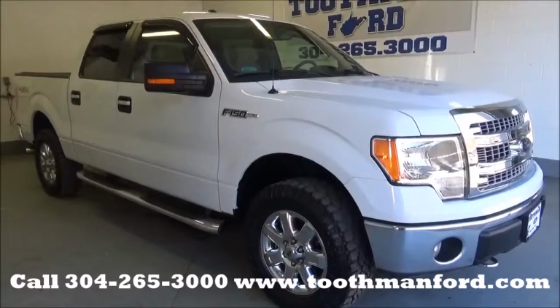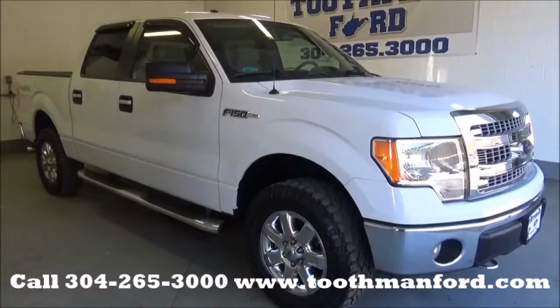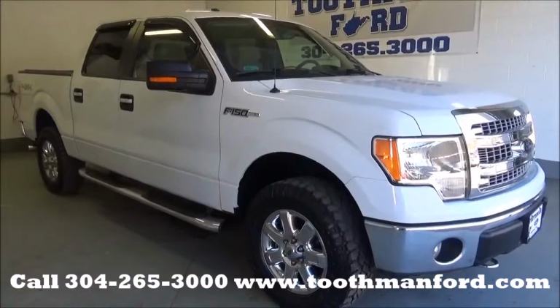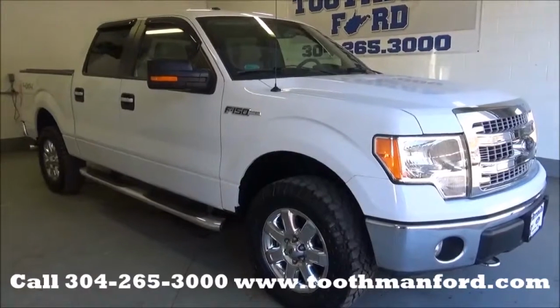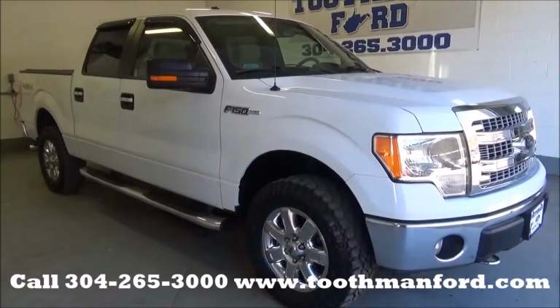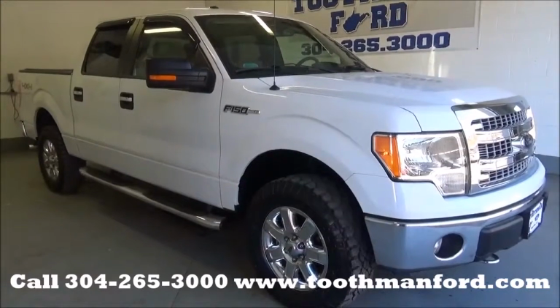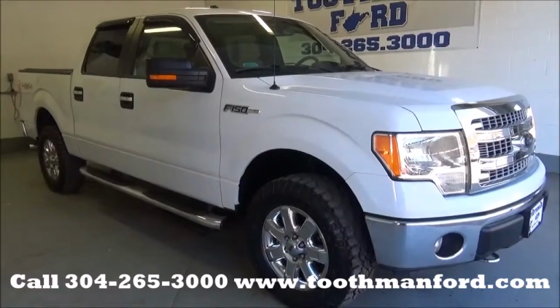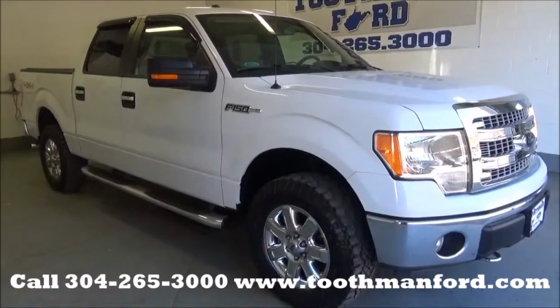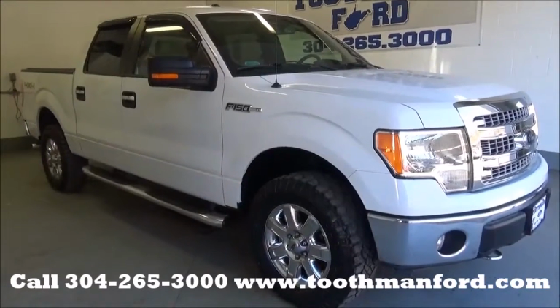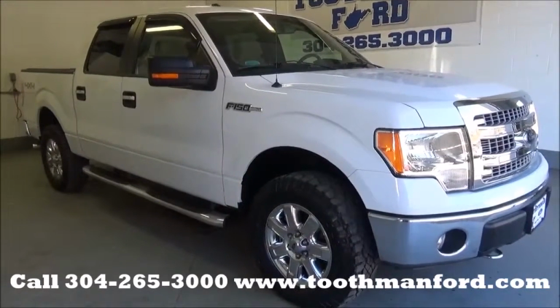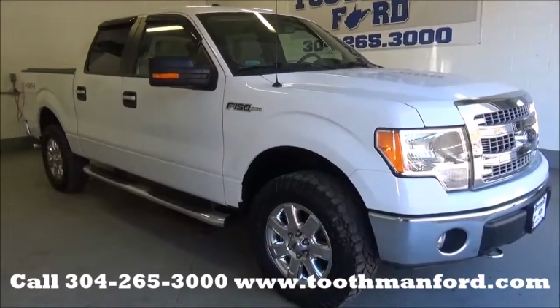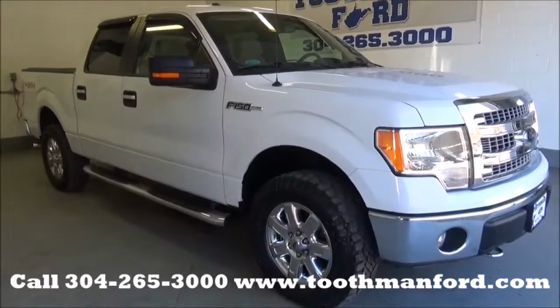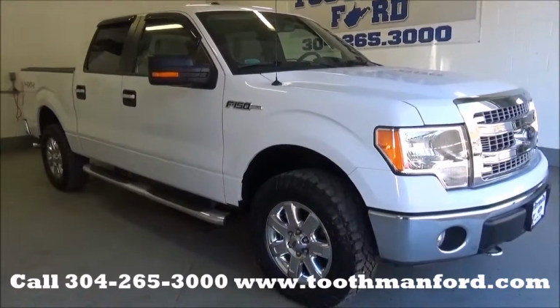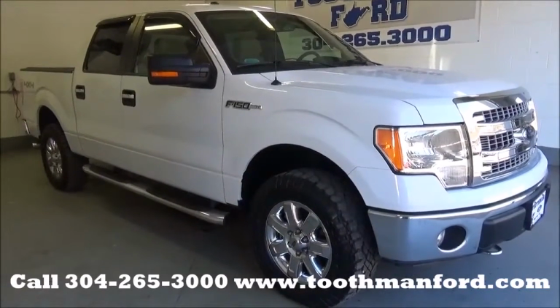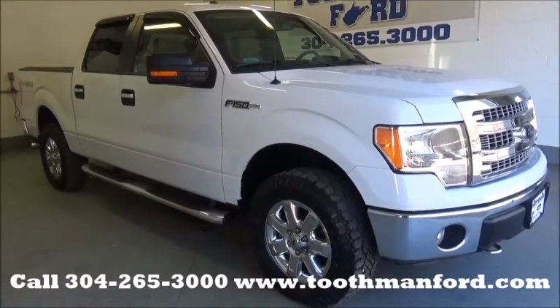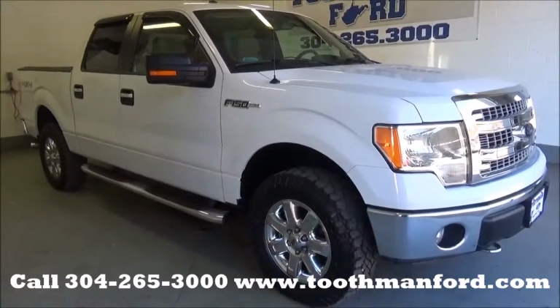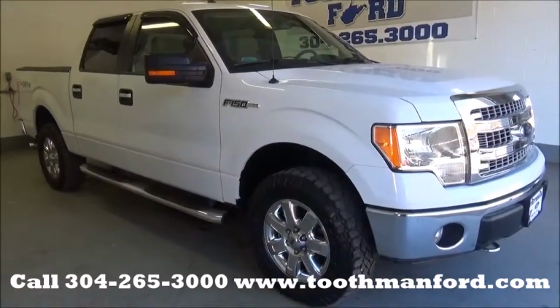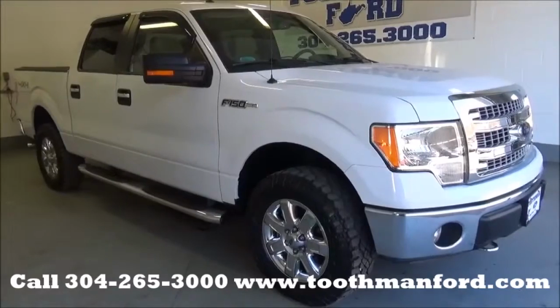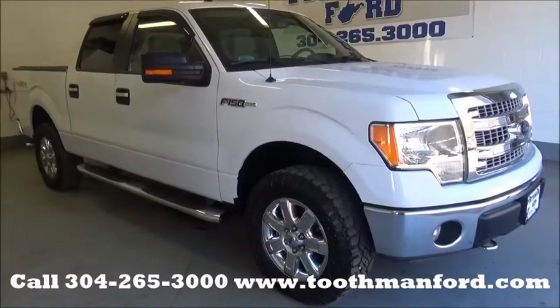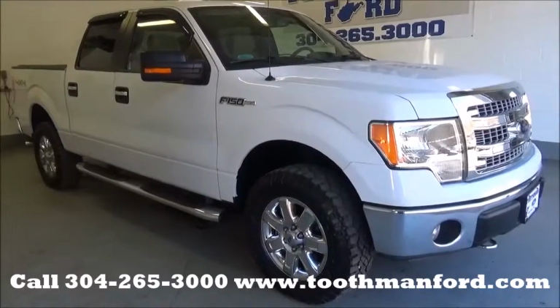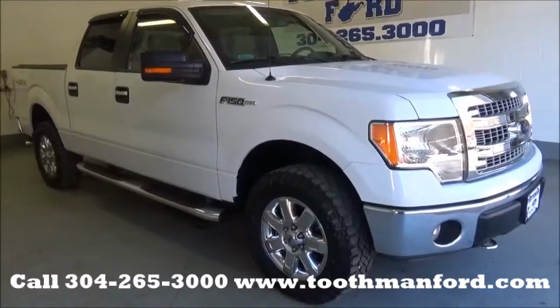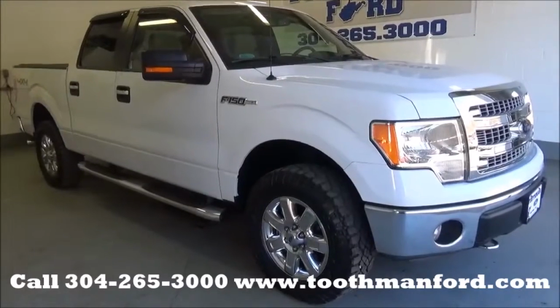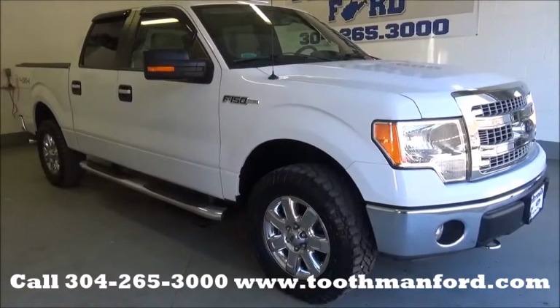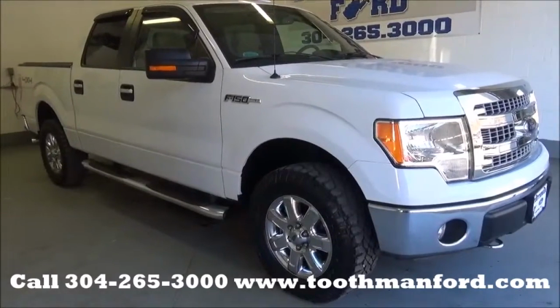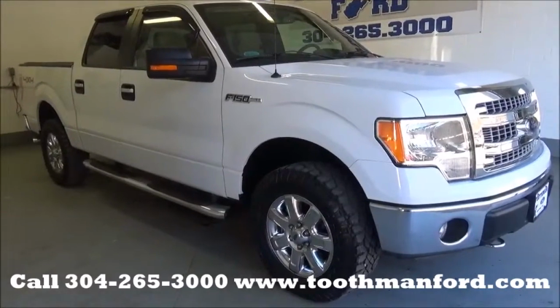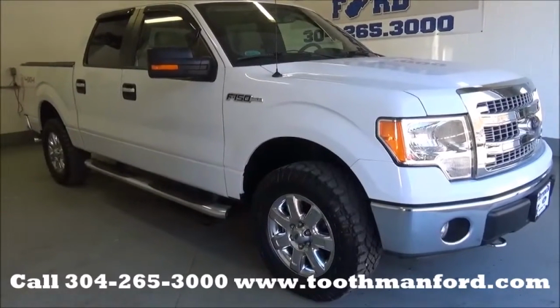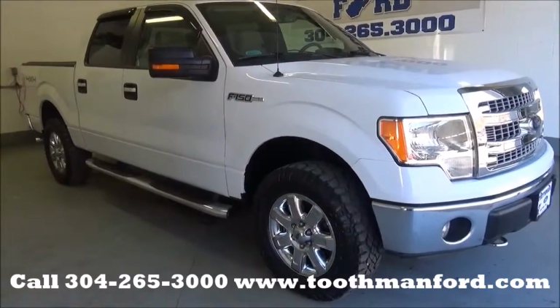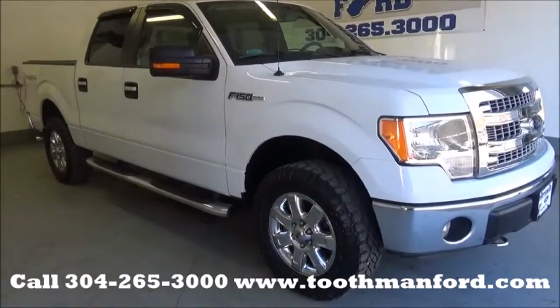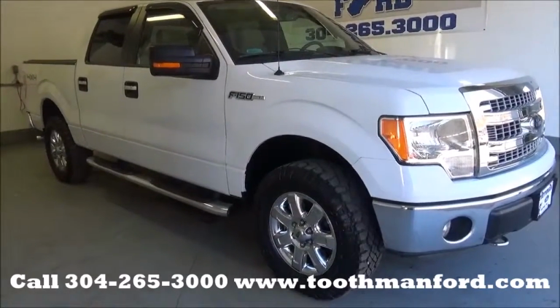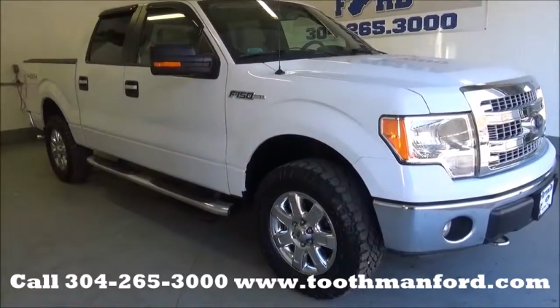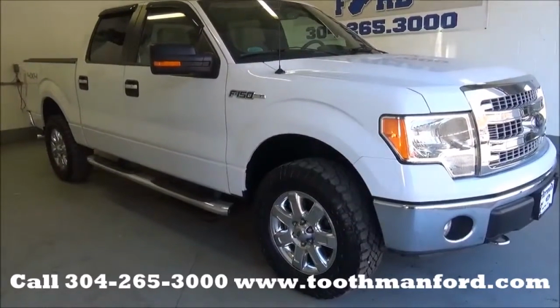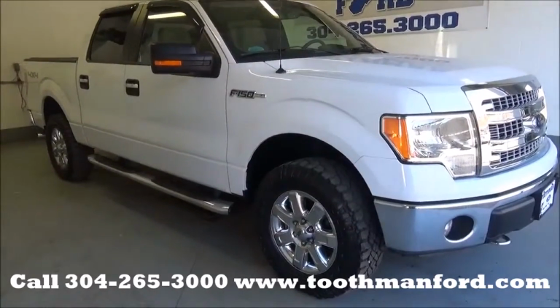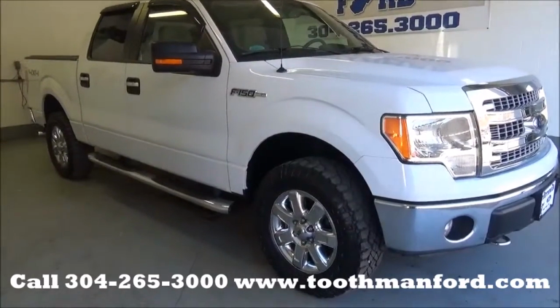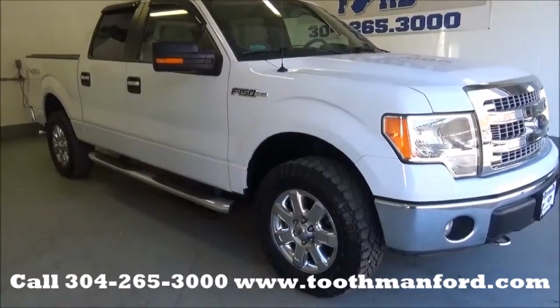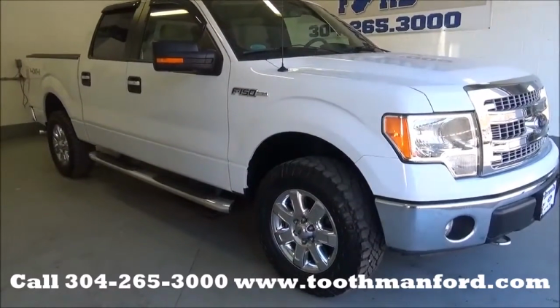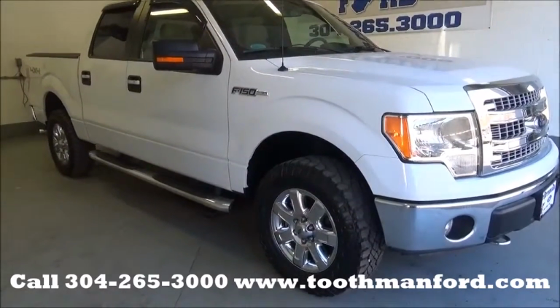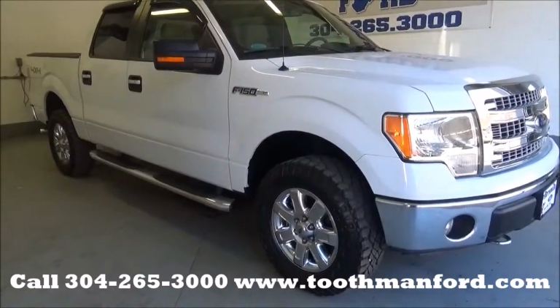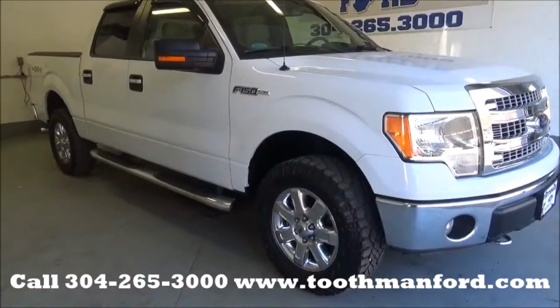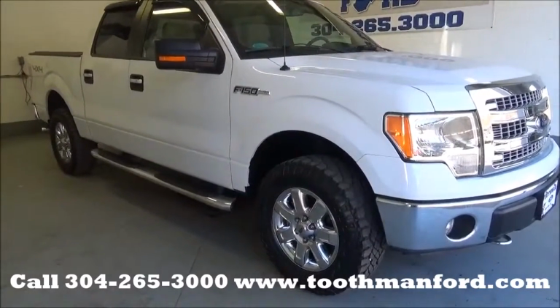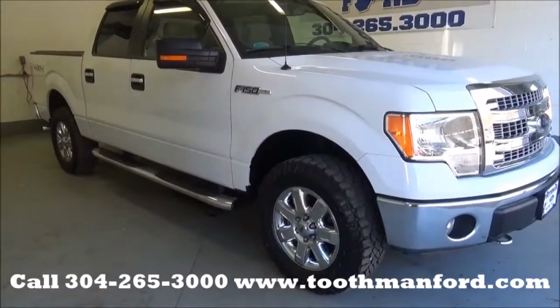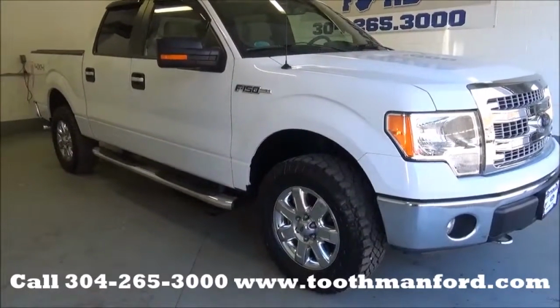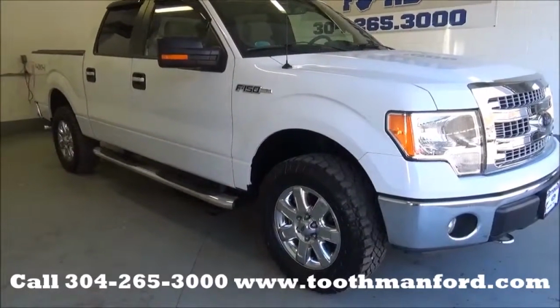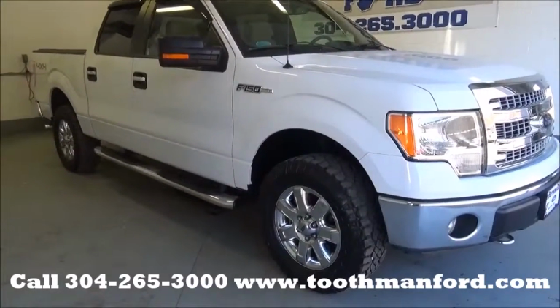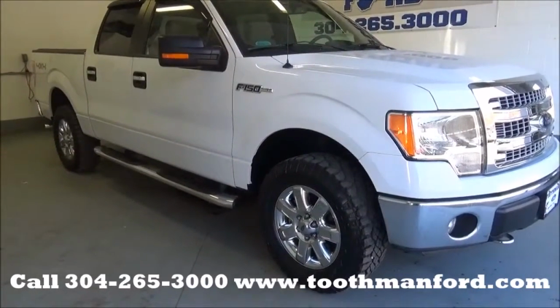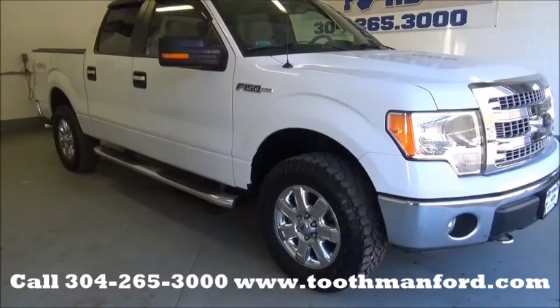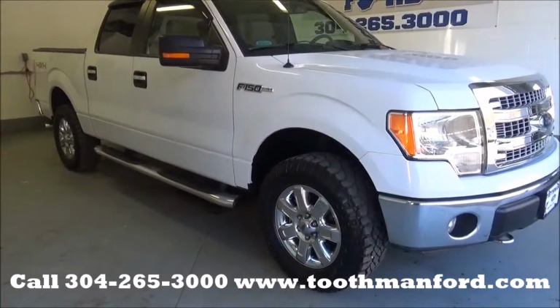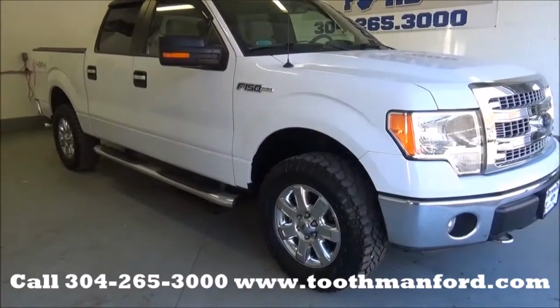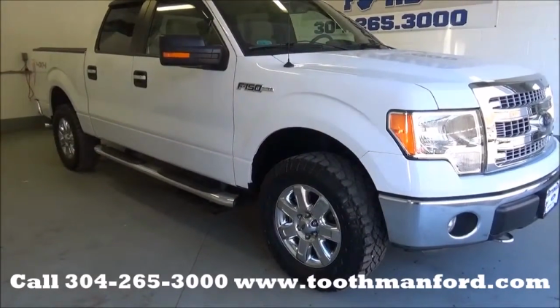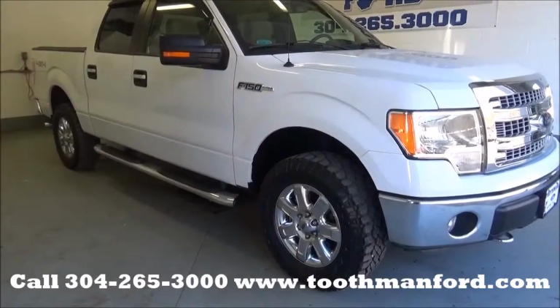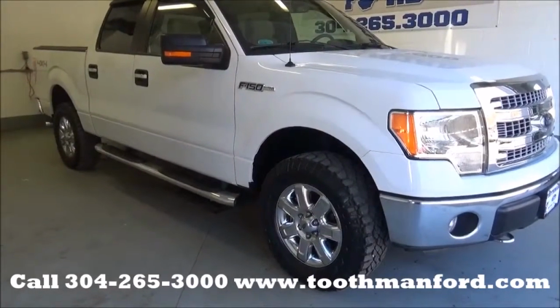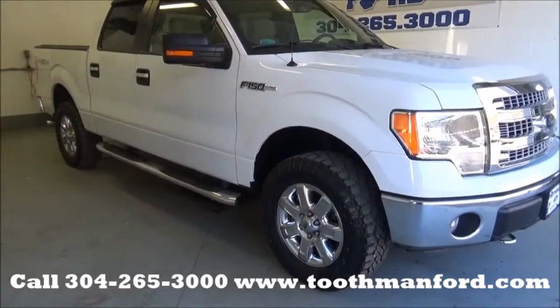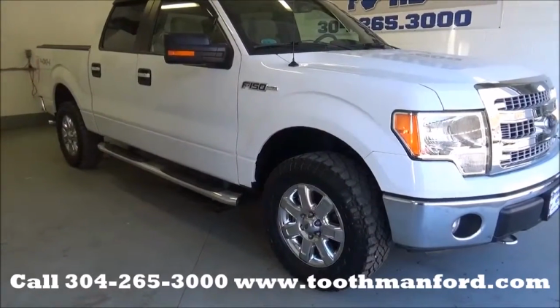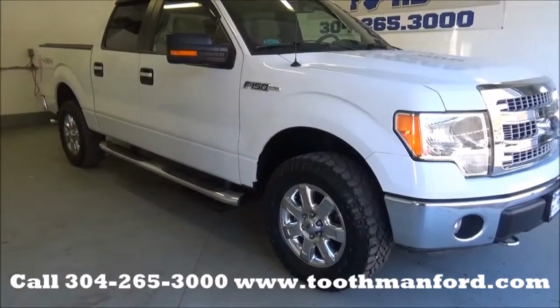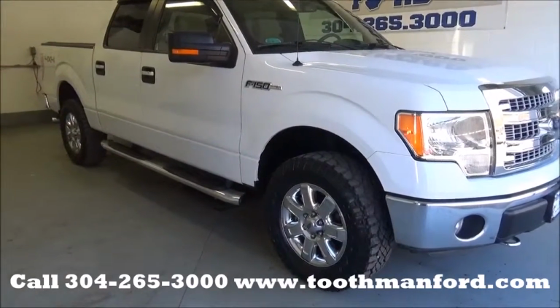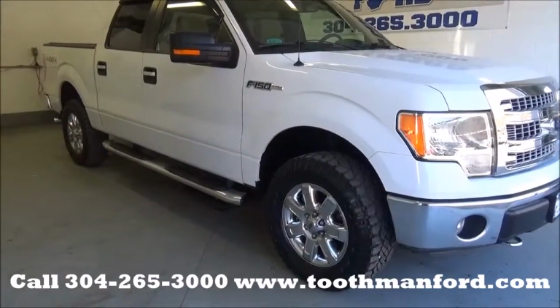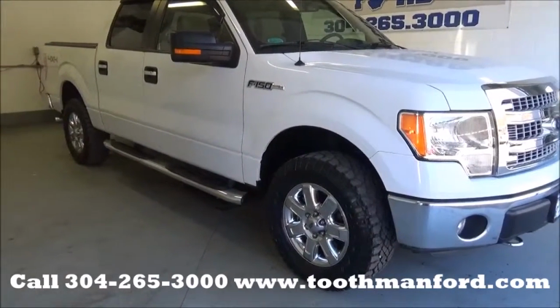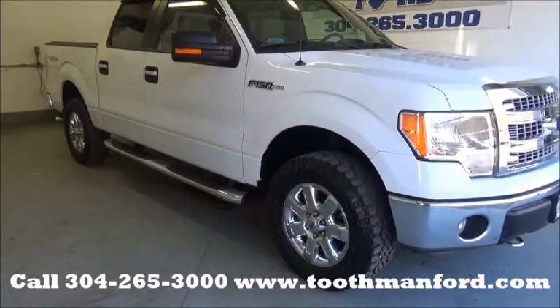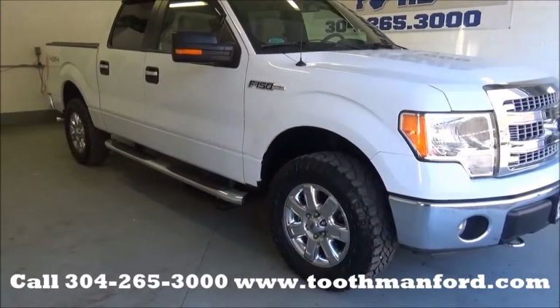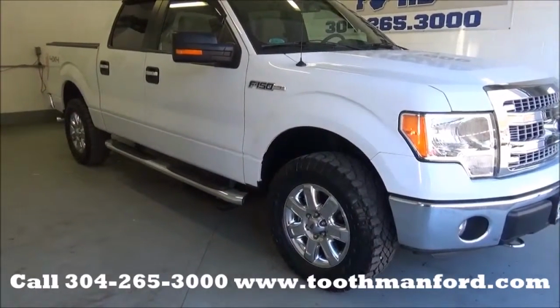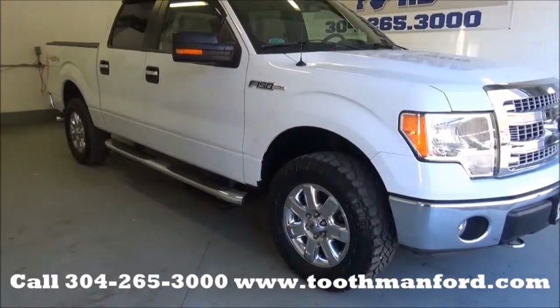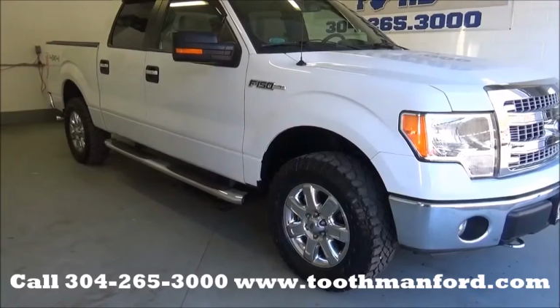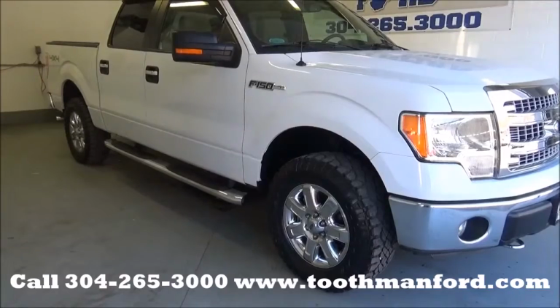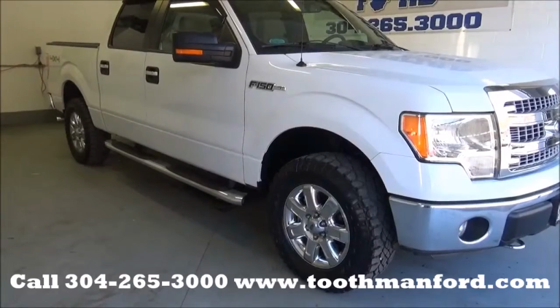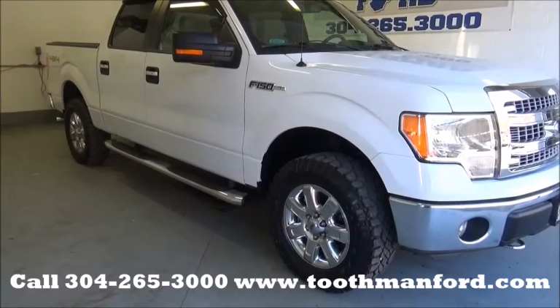Rachel Toothman Ford. Visit us at ToothmanFord.com. I have a 2014 Ford F-150 XLT model.